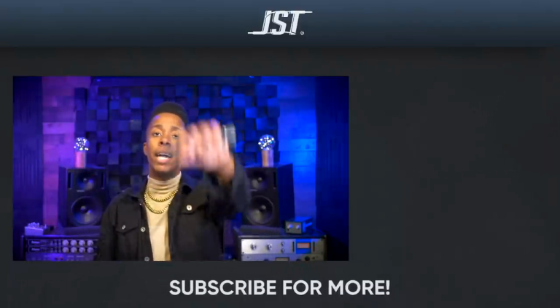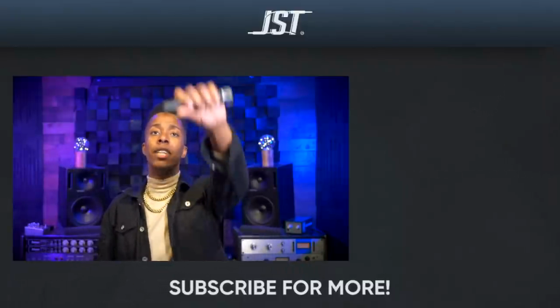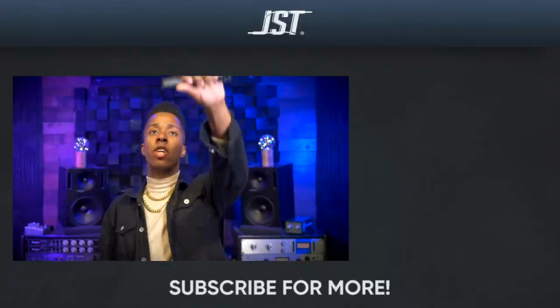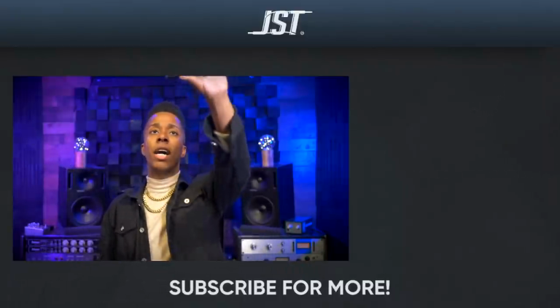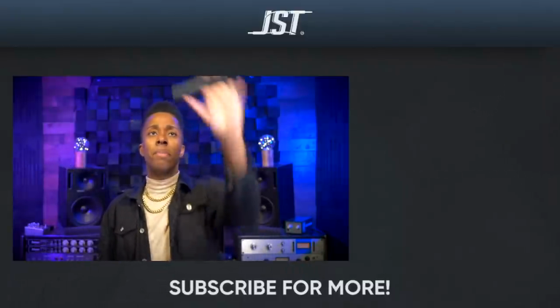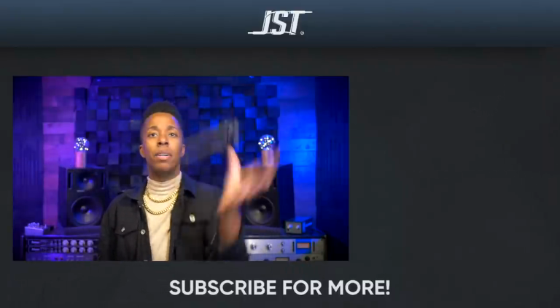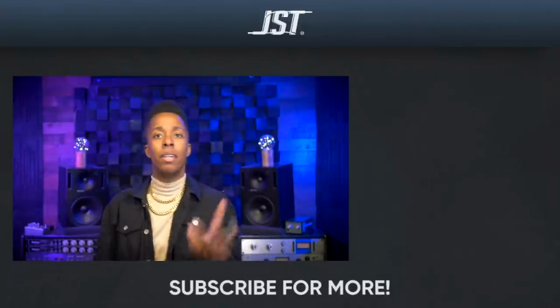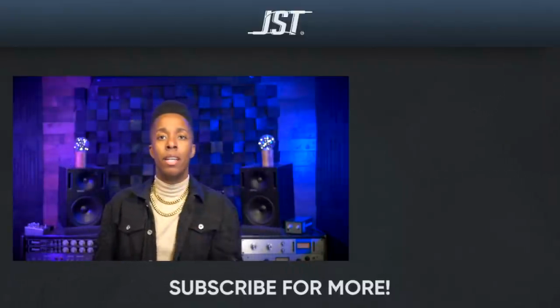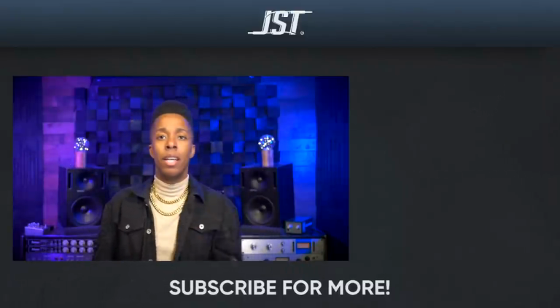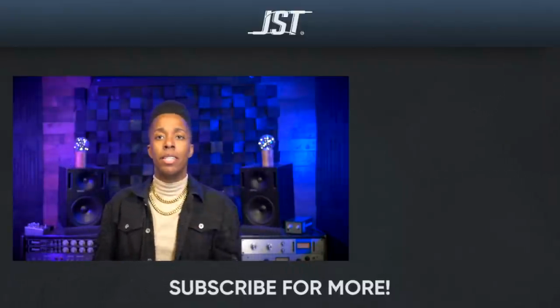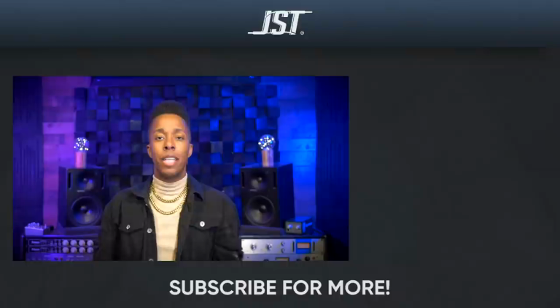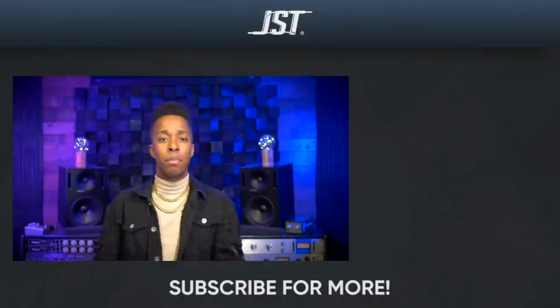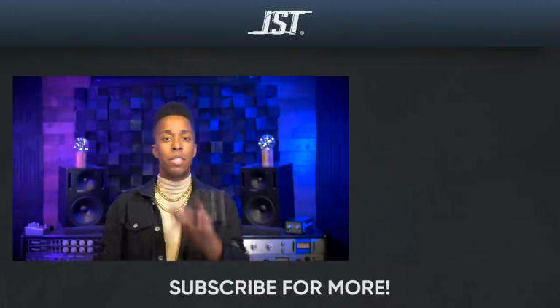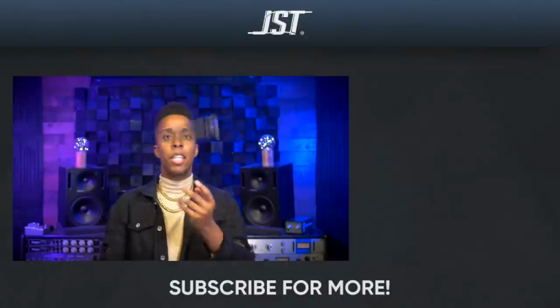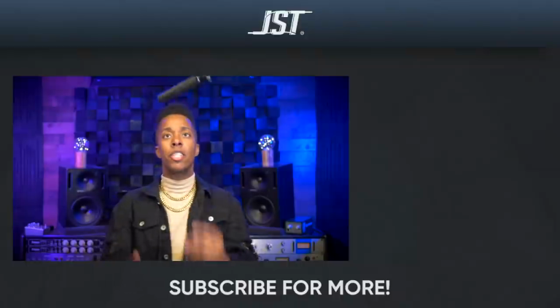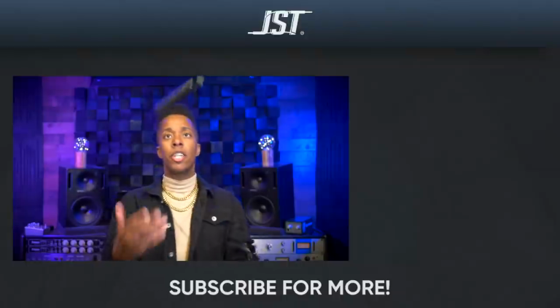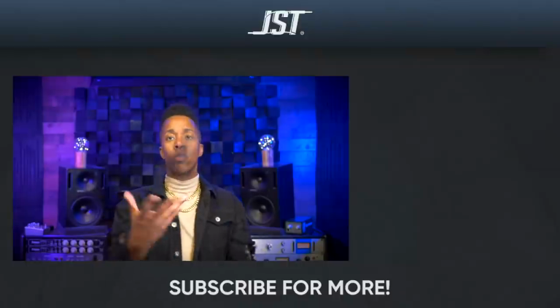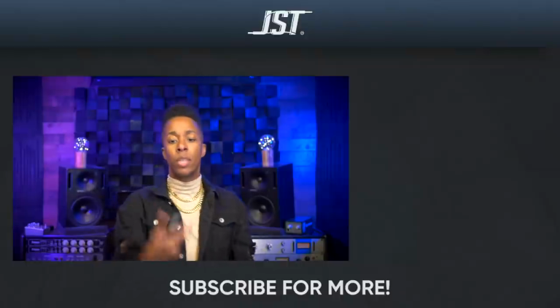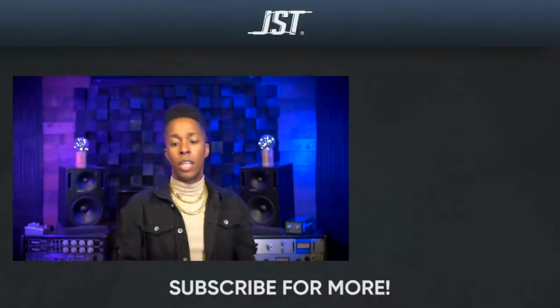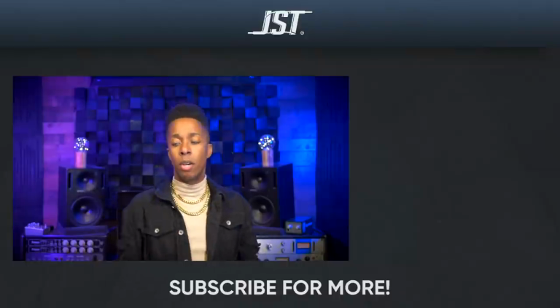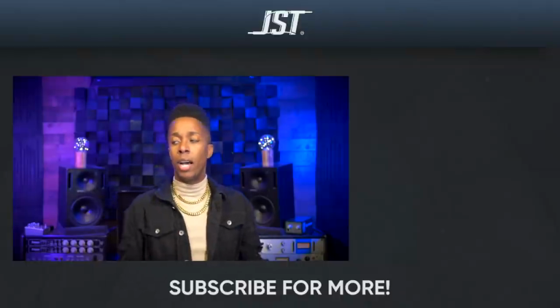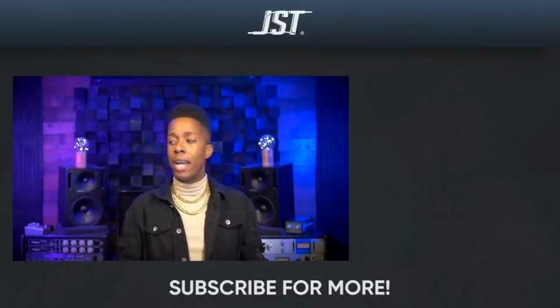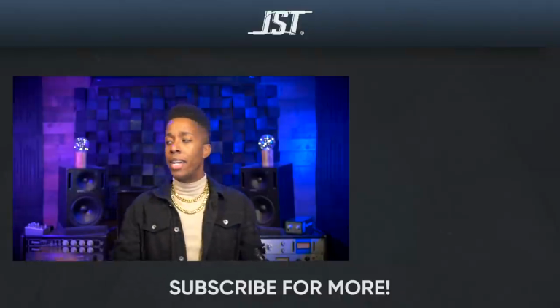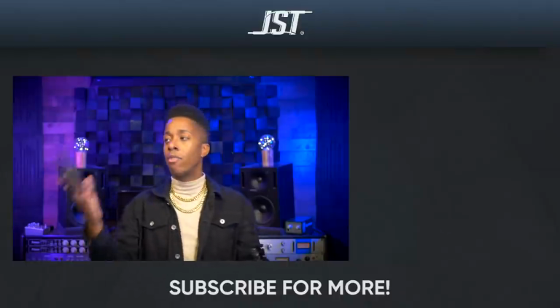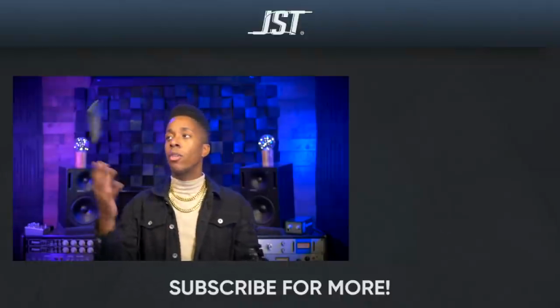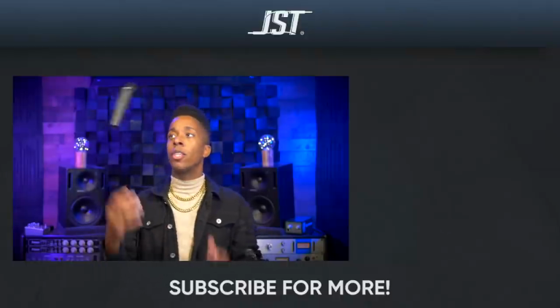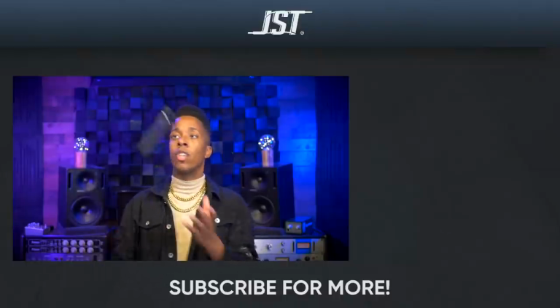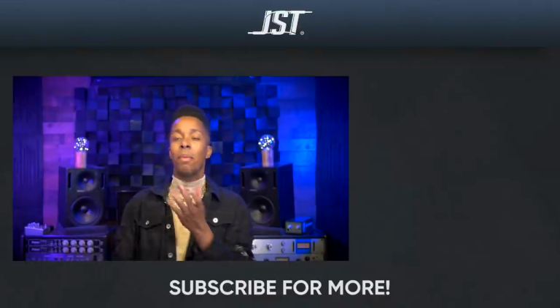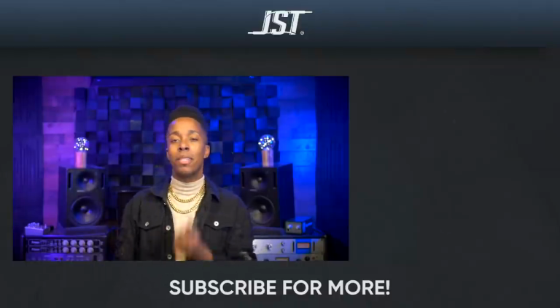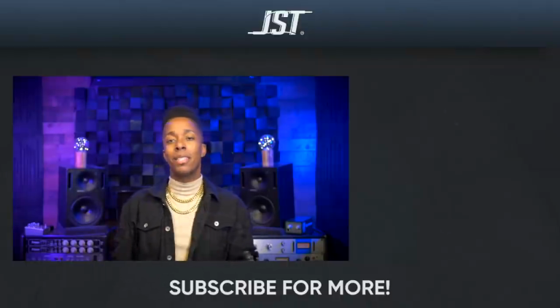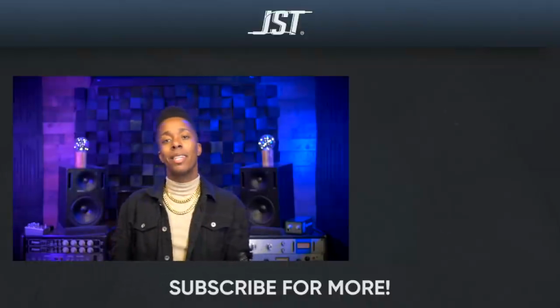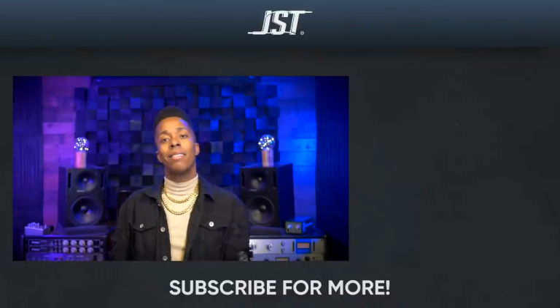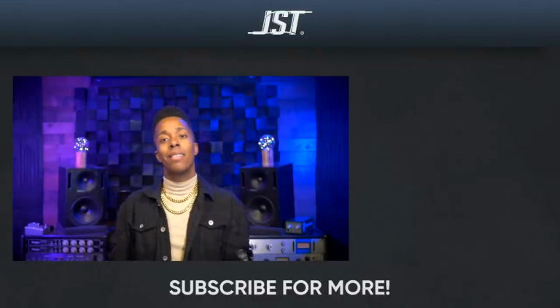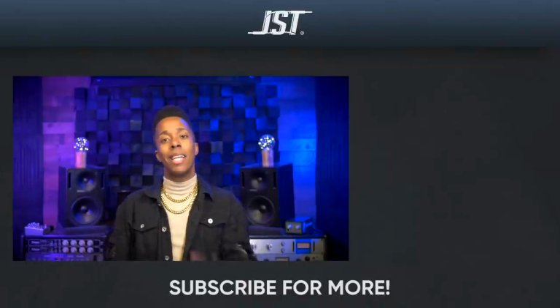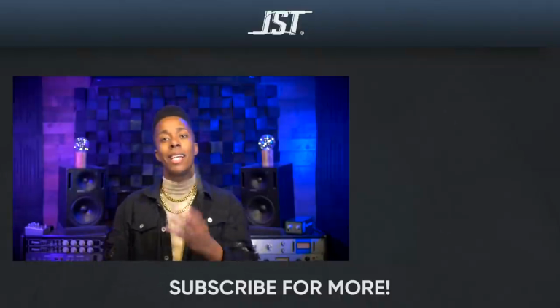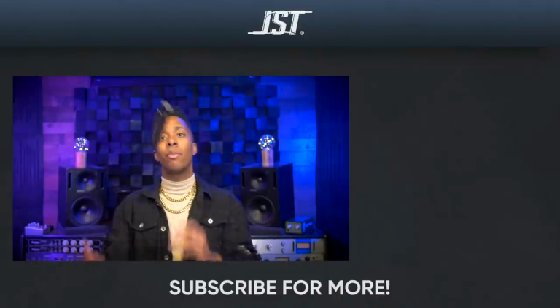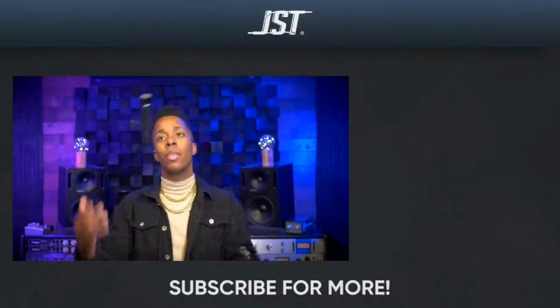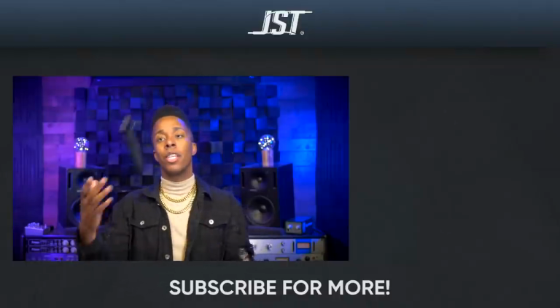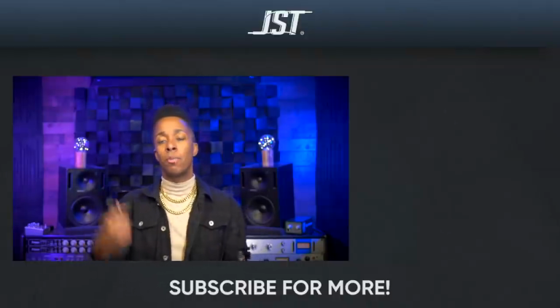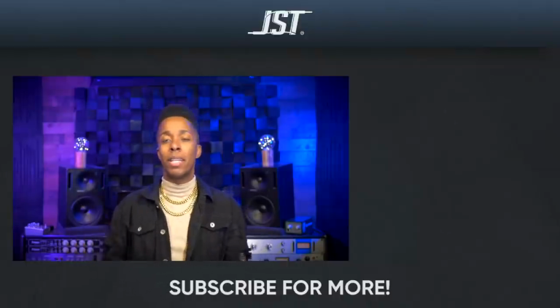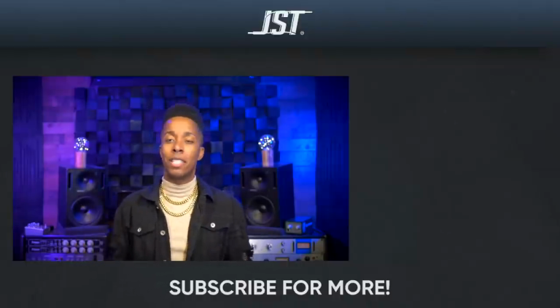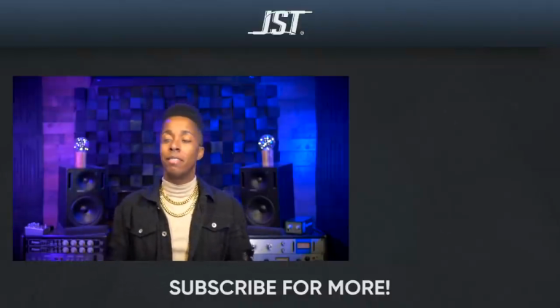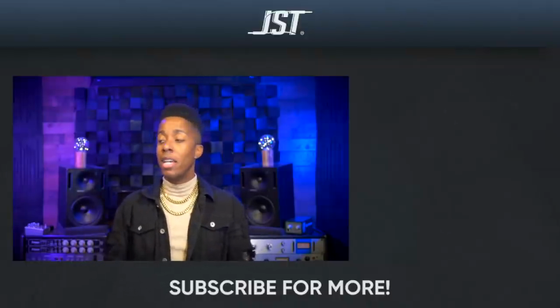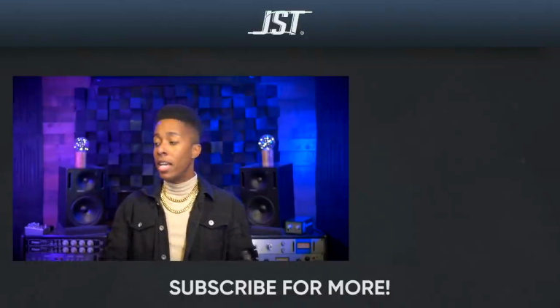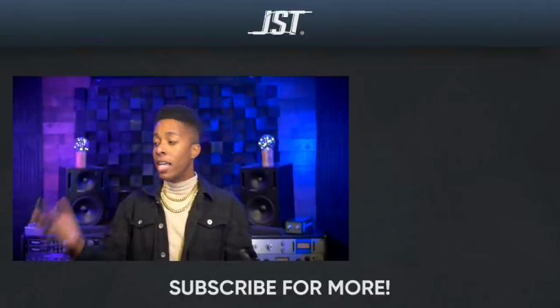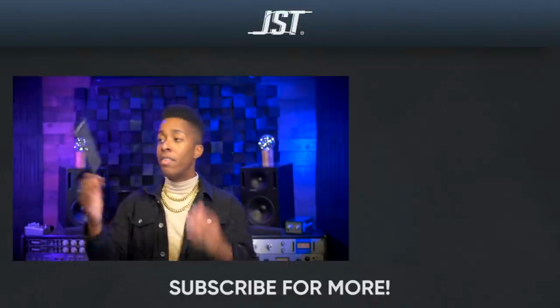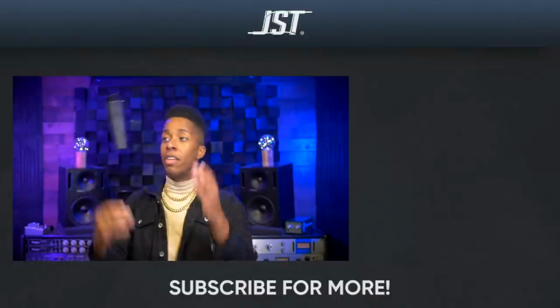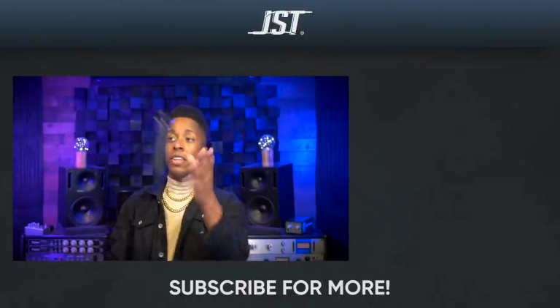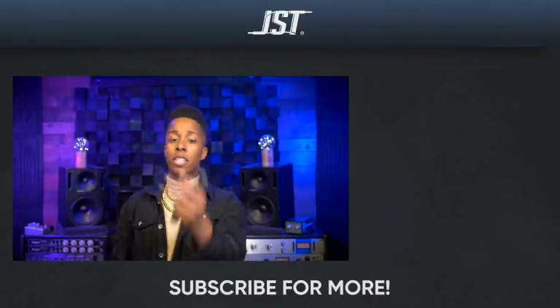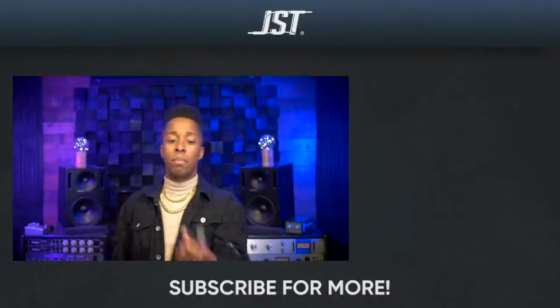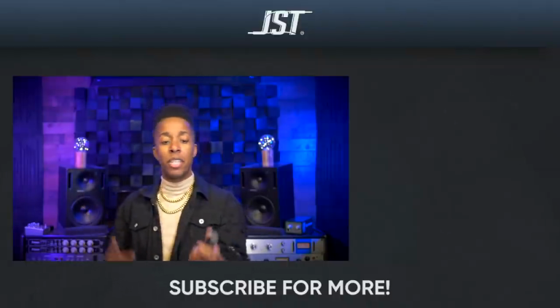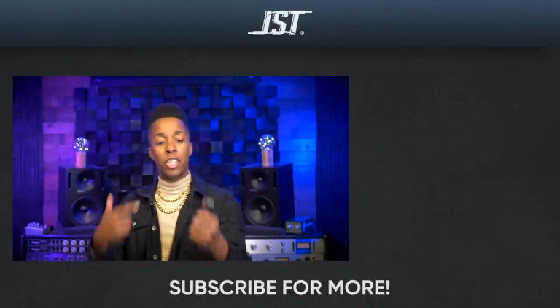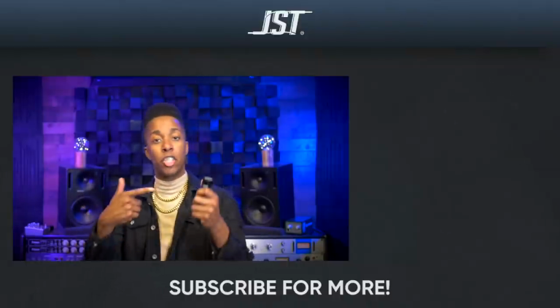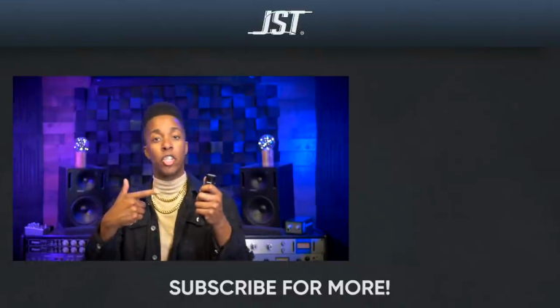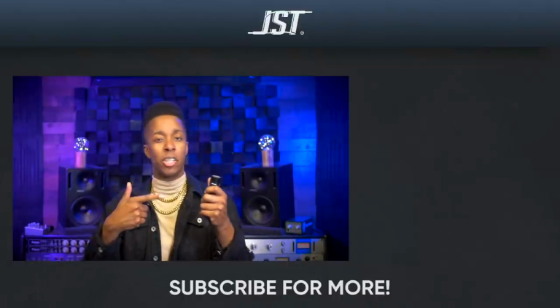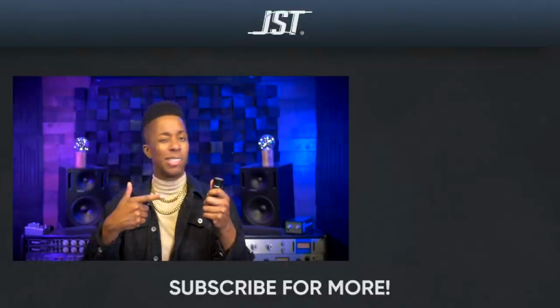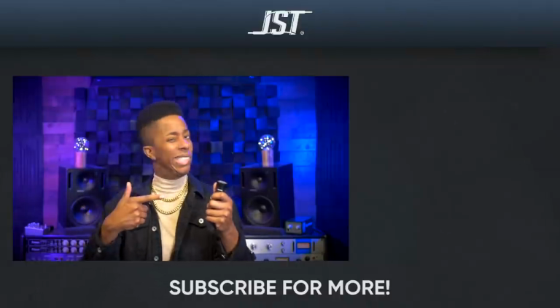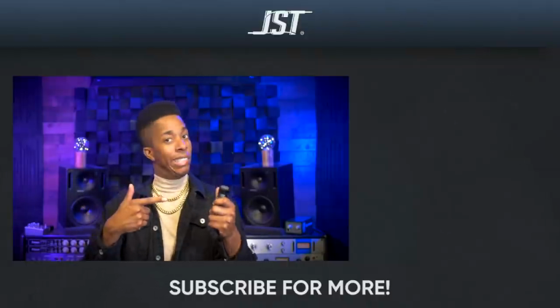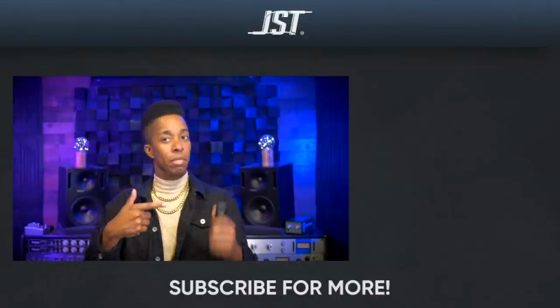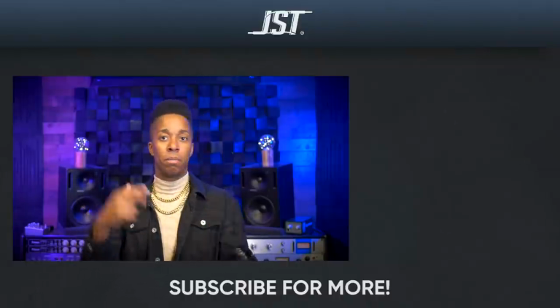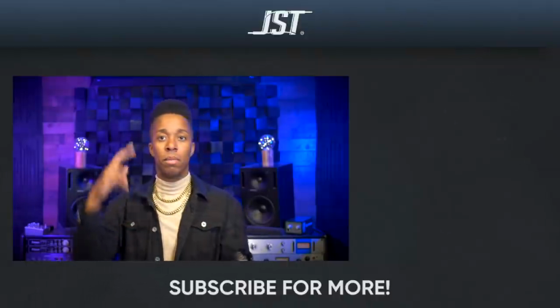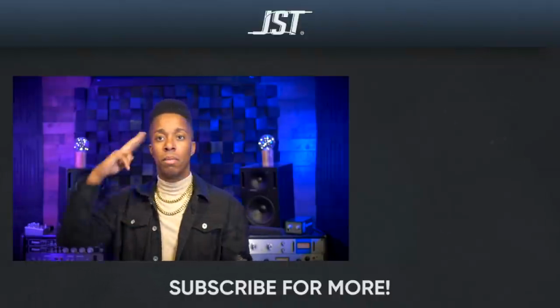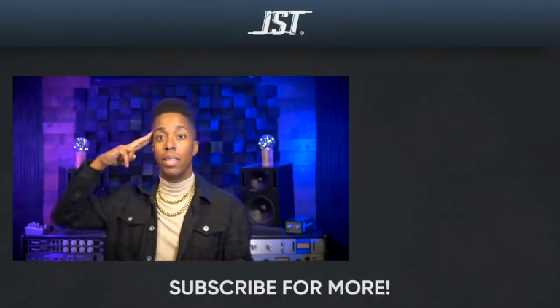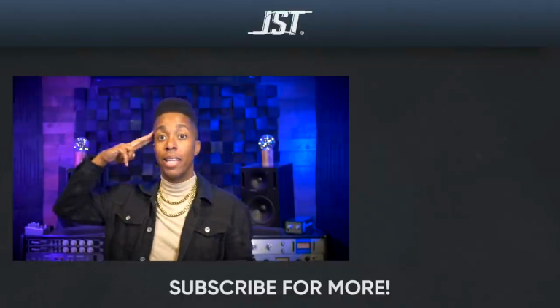Mic drop! Except as engineers we know I'd never really drop this thing because that gets really expensive, even if it is a piece of junk. Later.